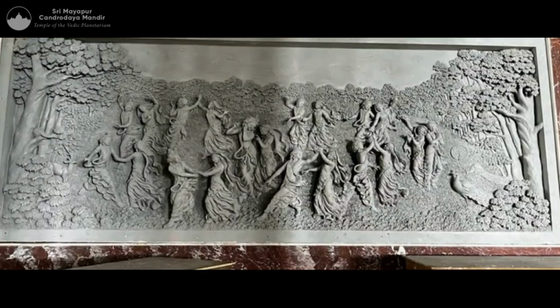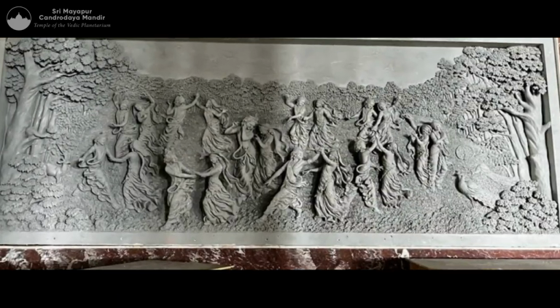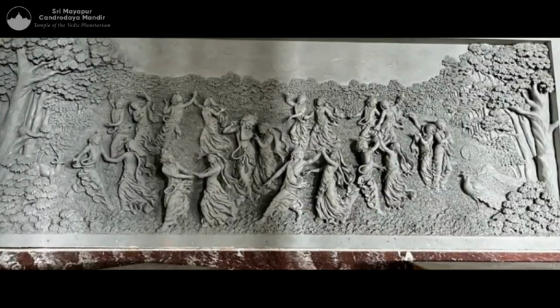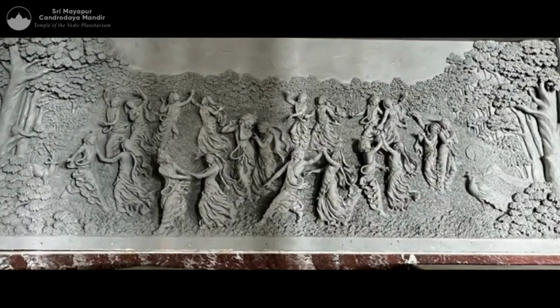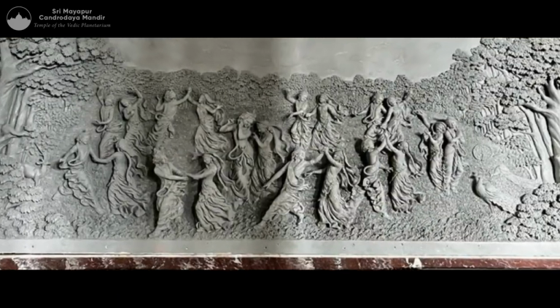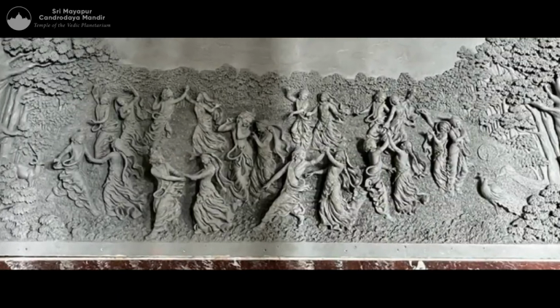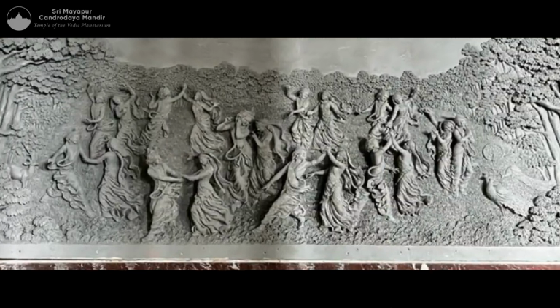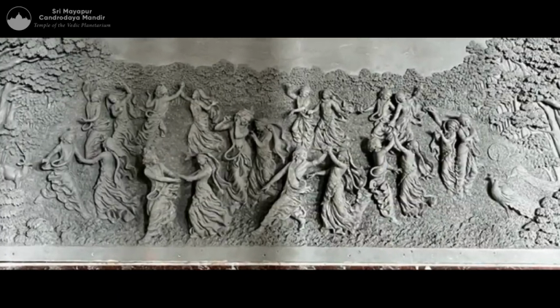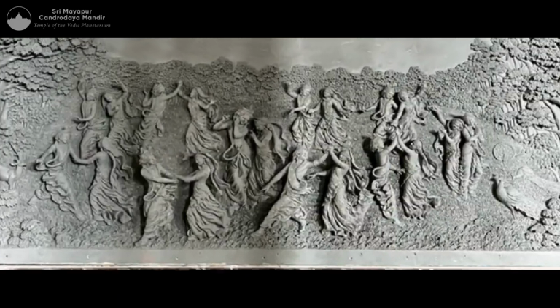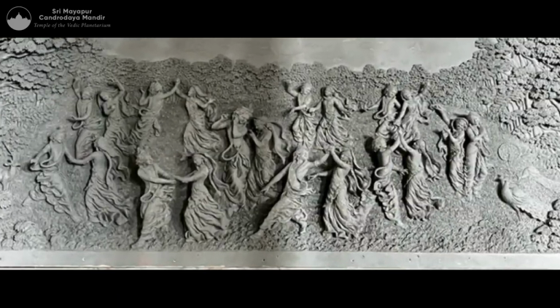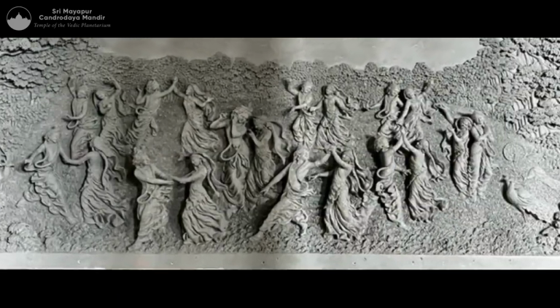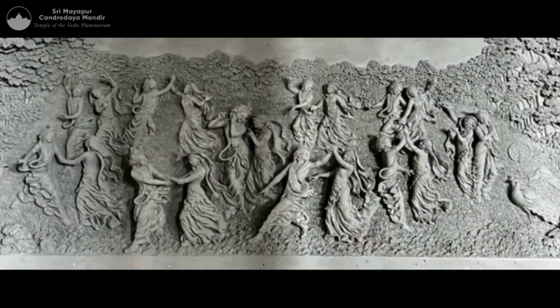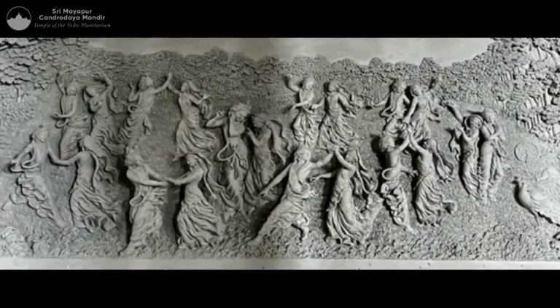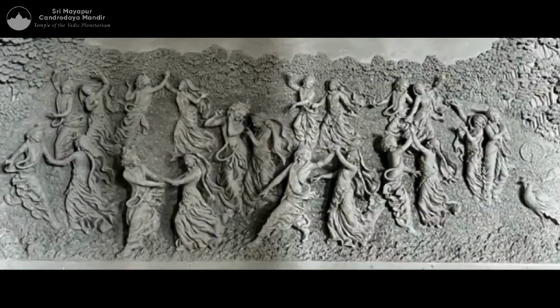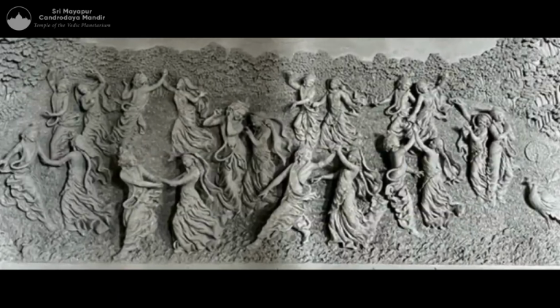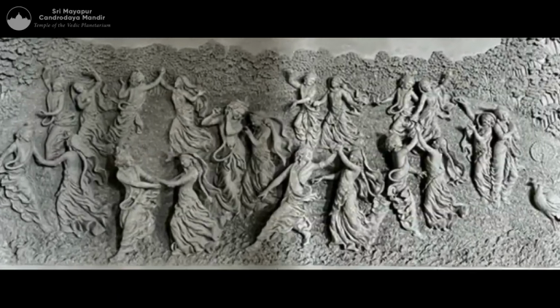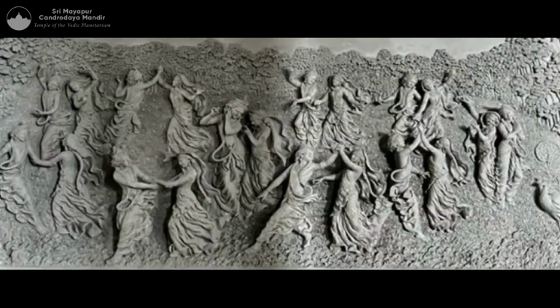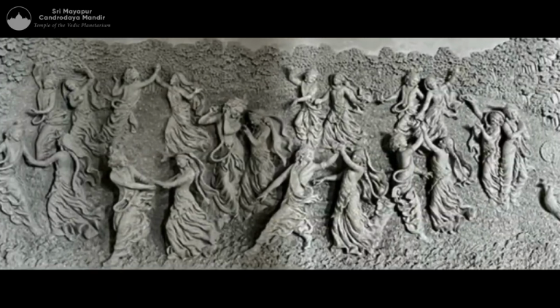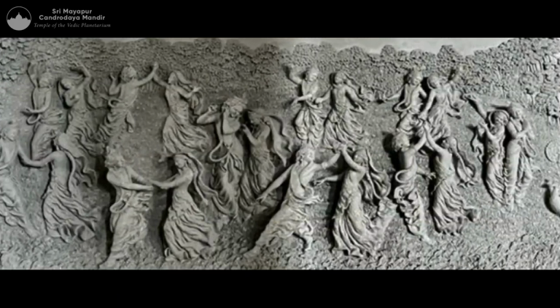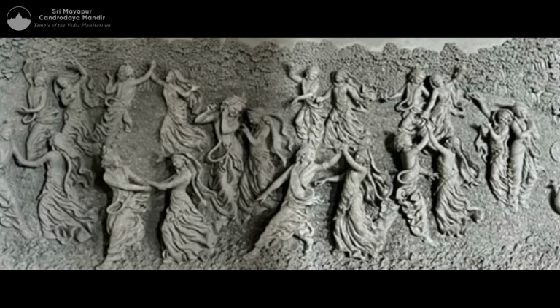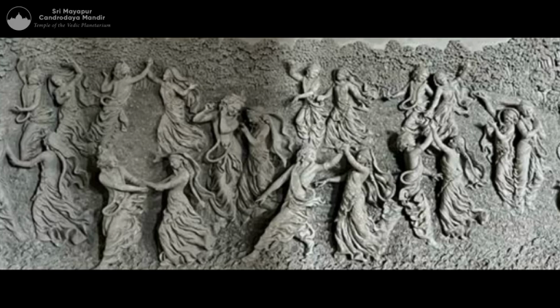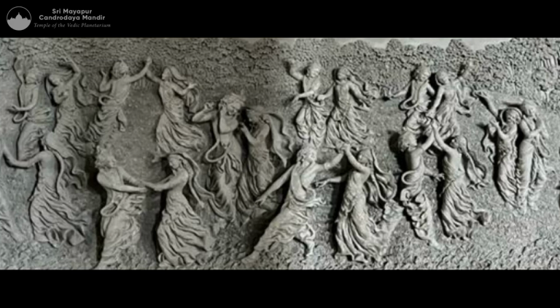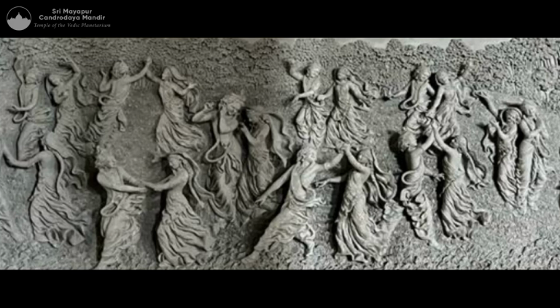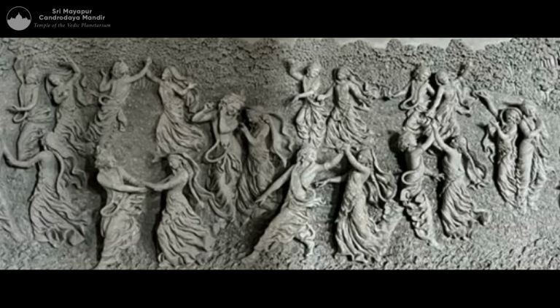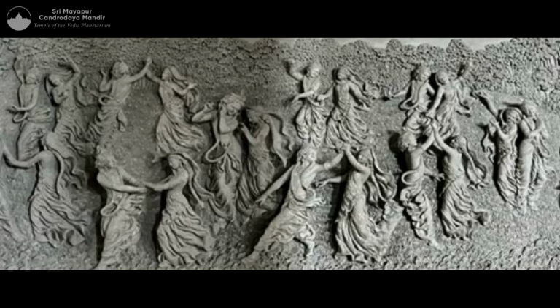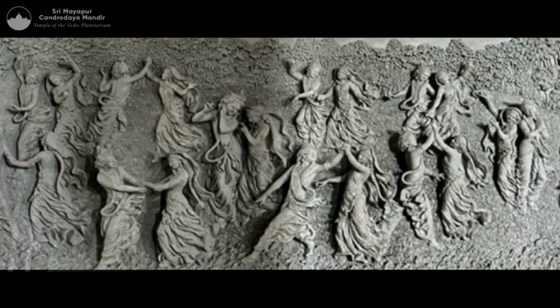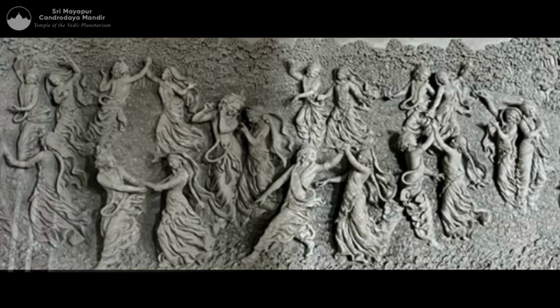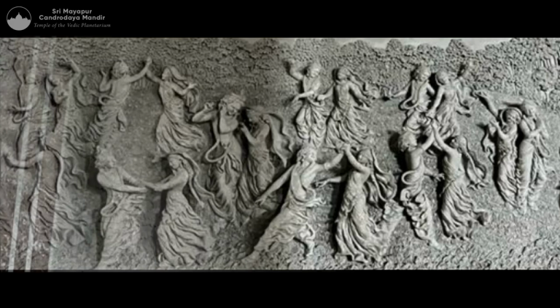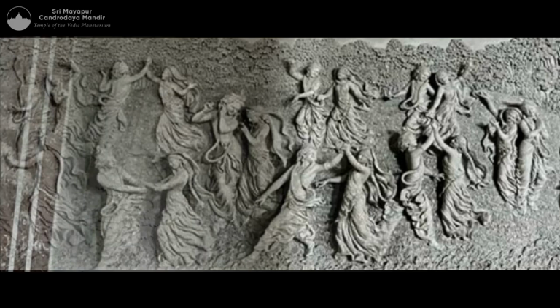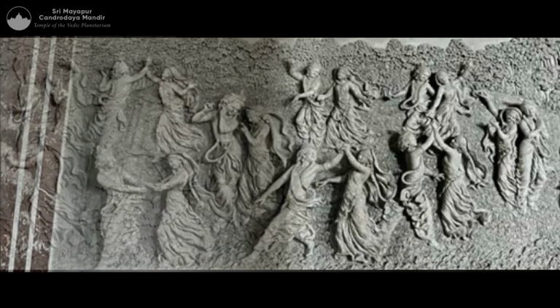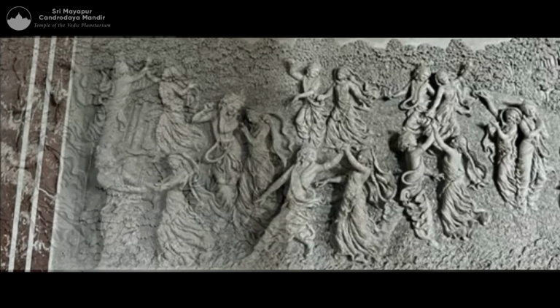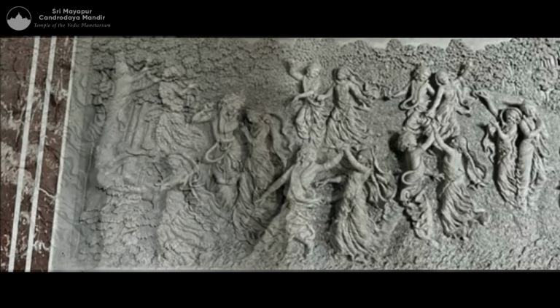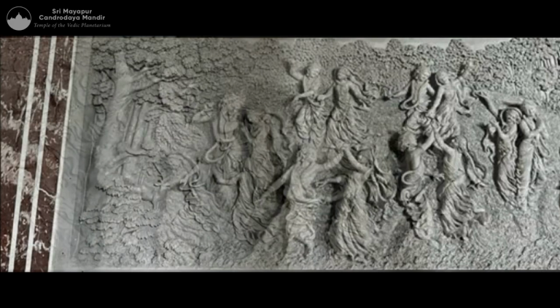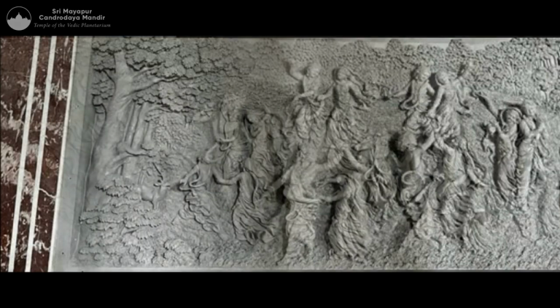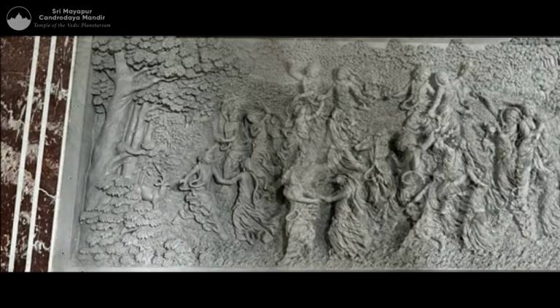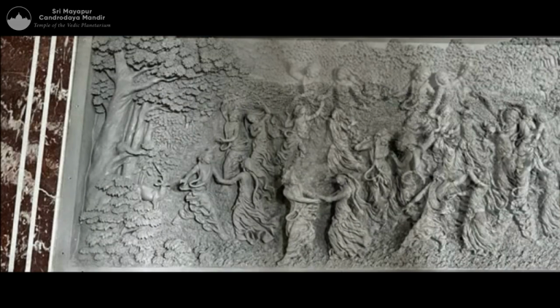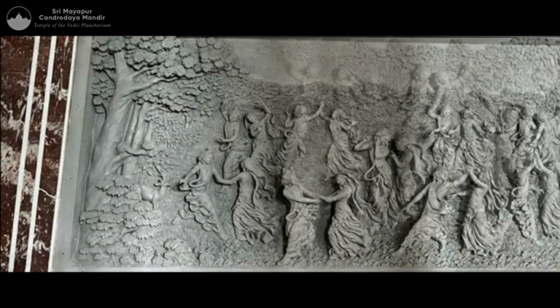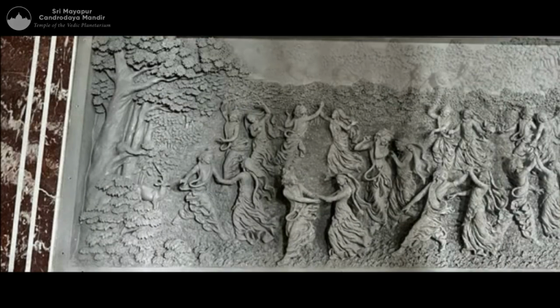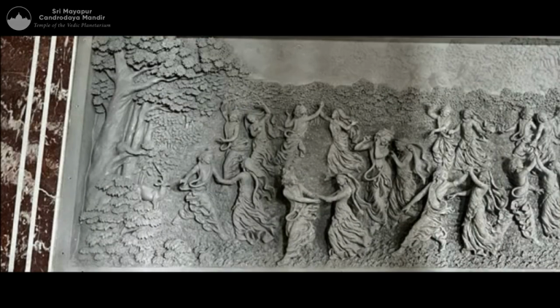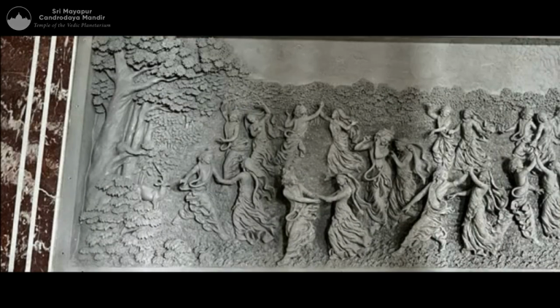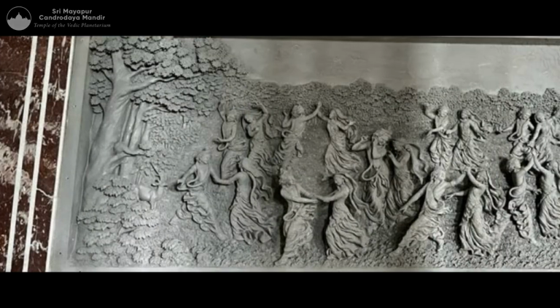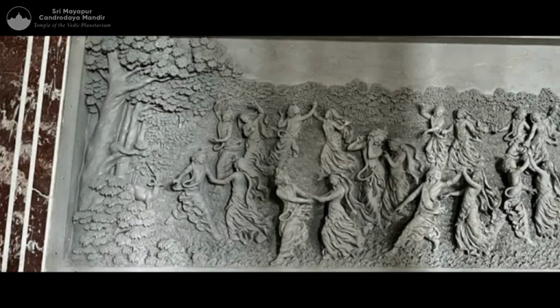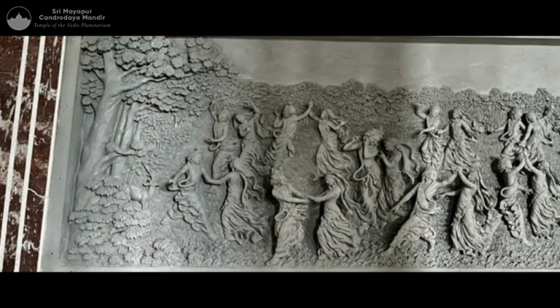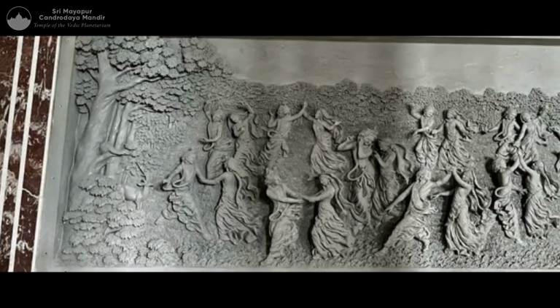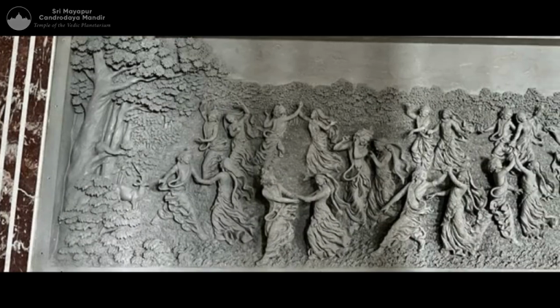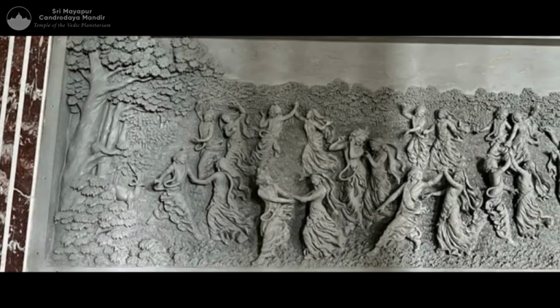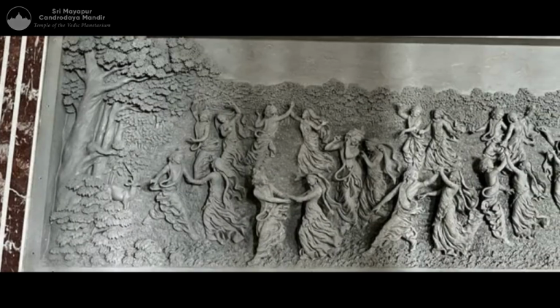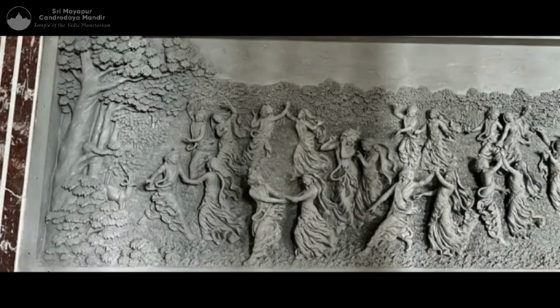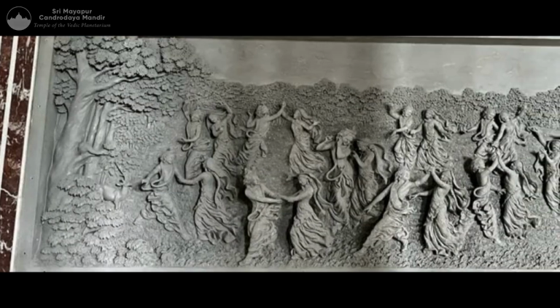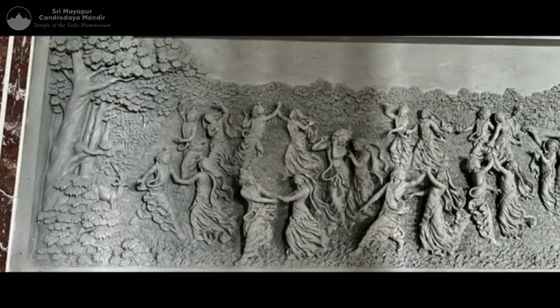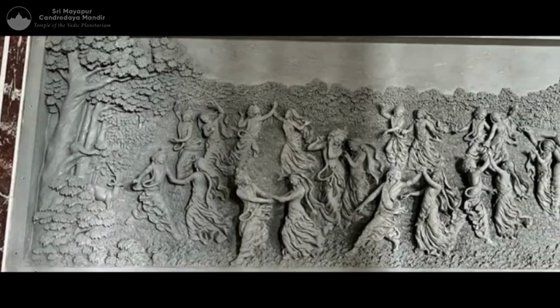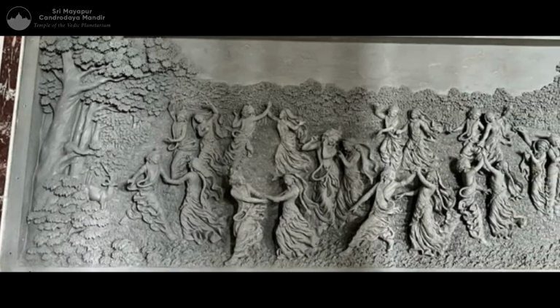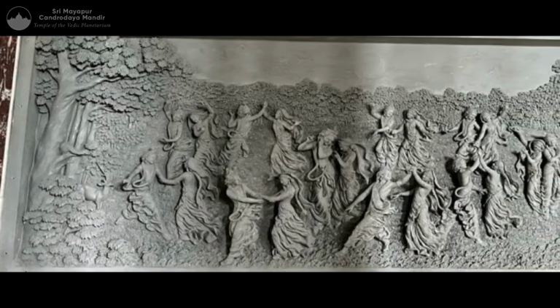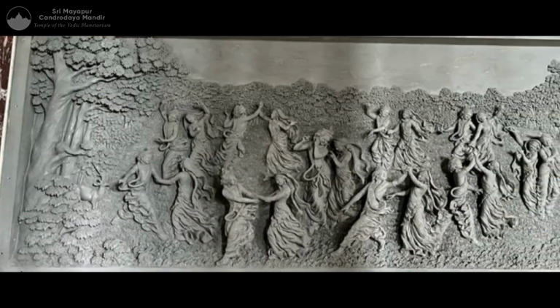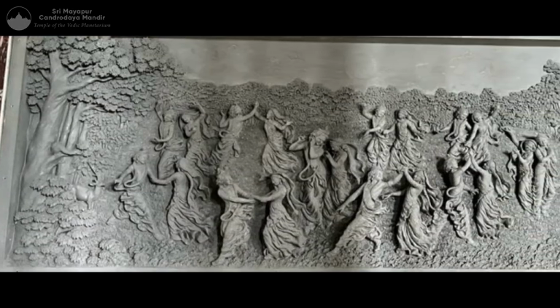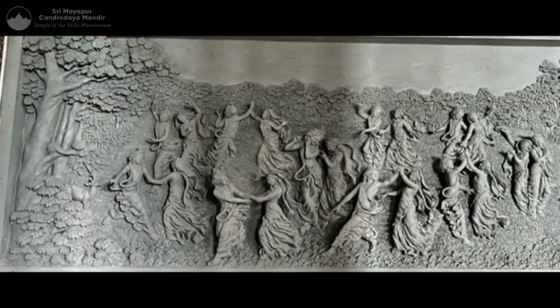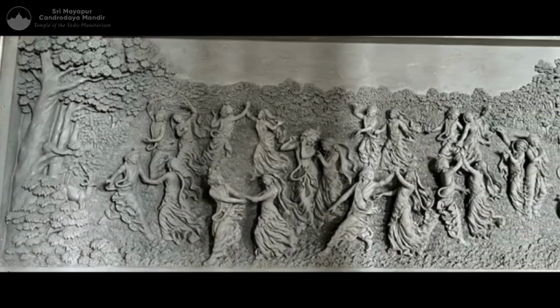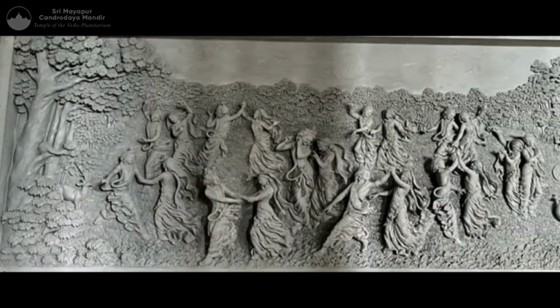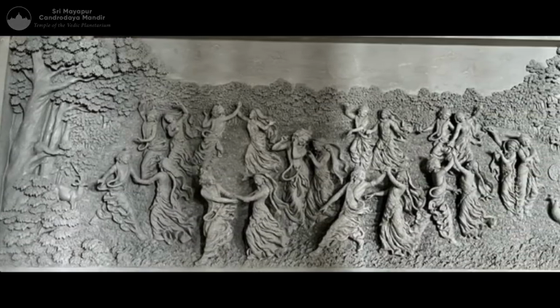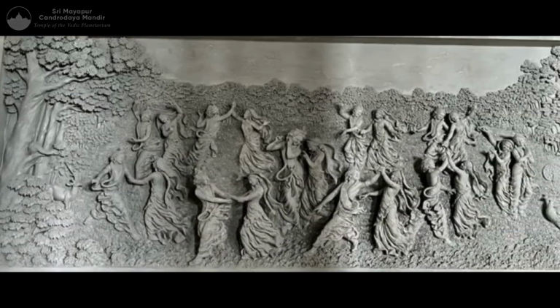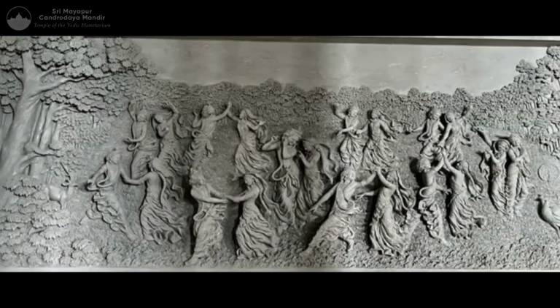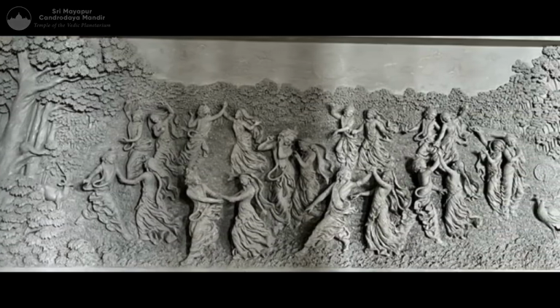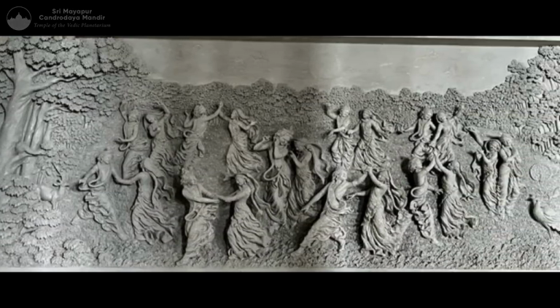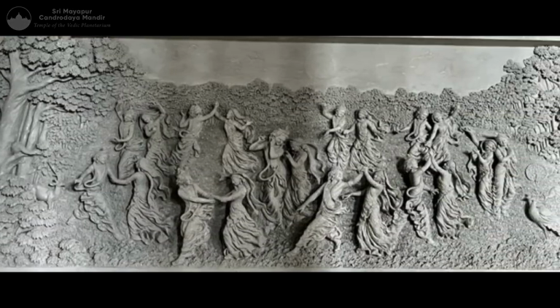I hope you like them and we'll give you further progress reports. Hare Krishna.